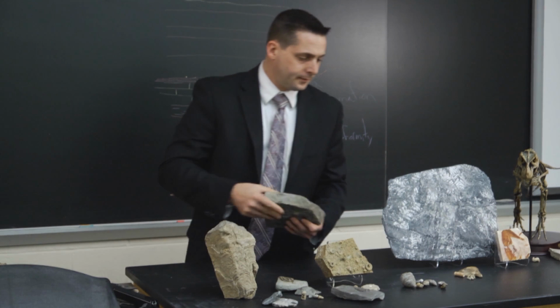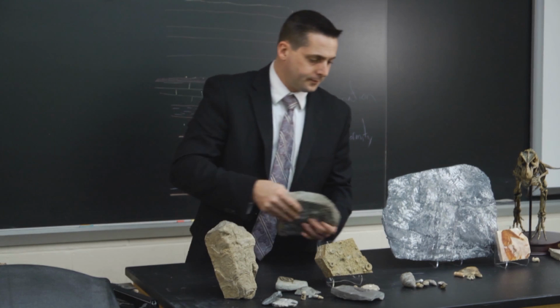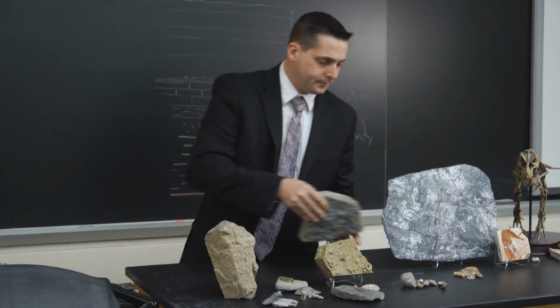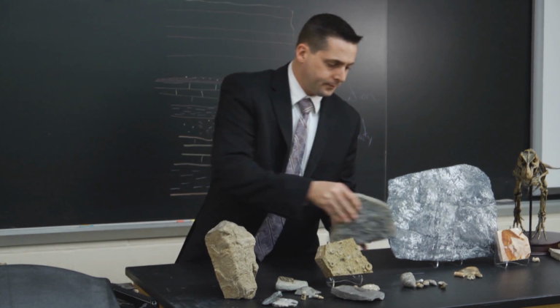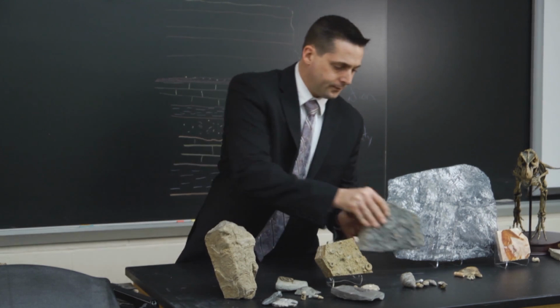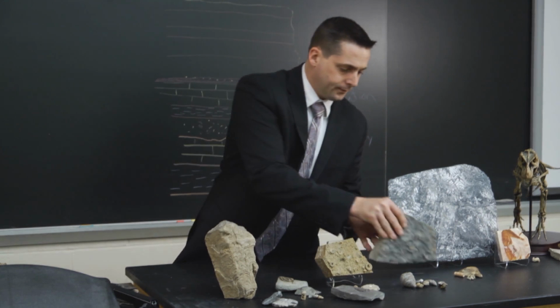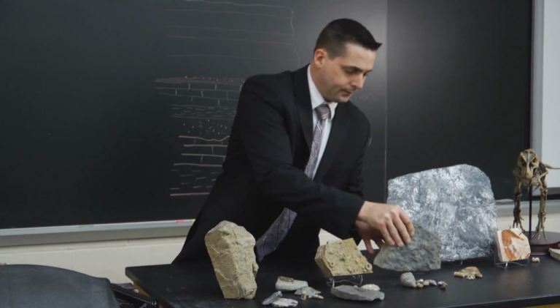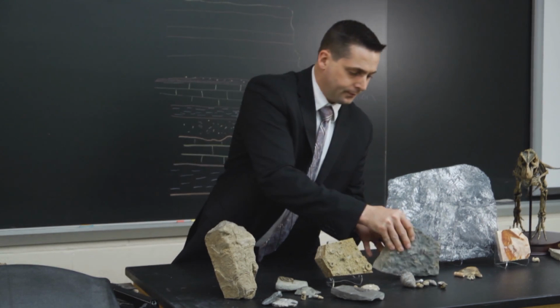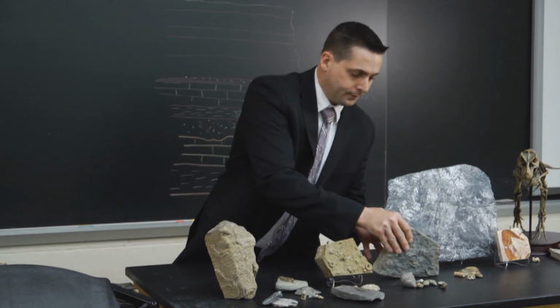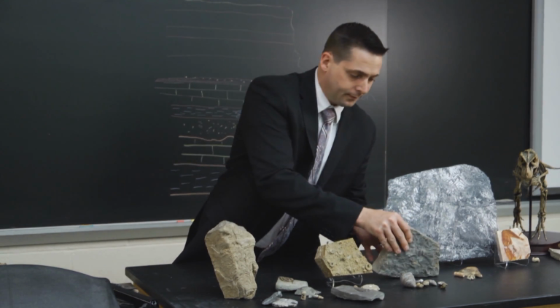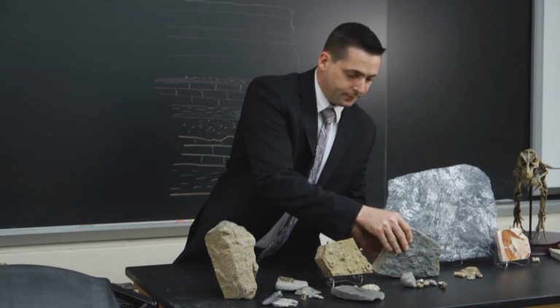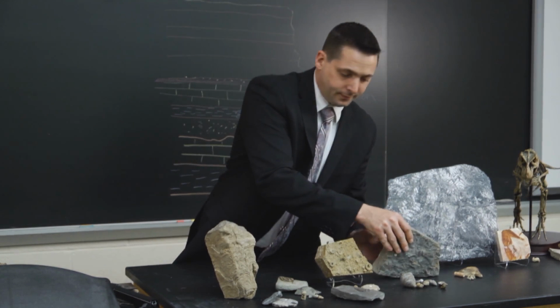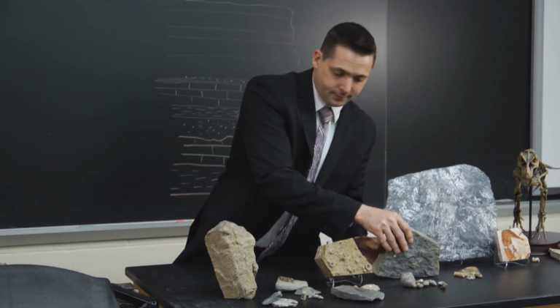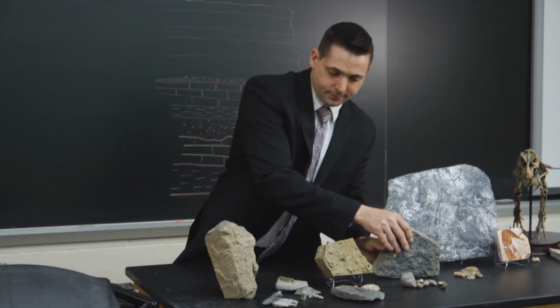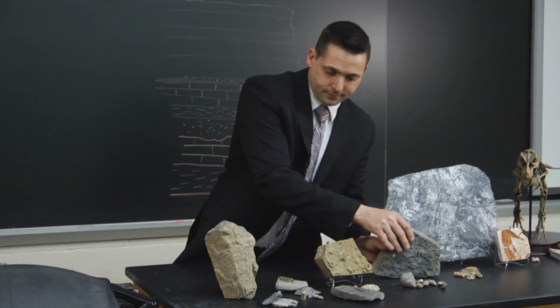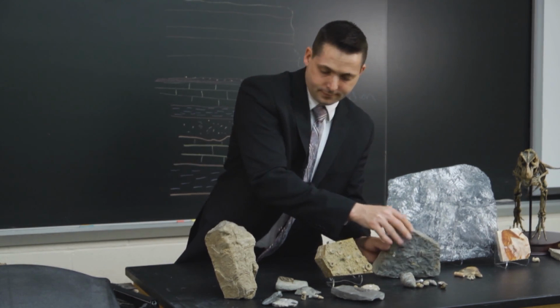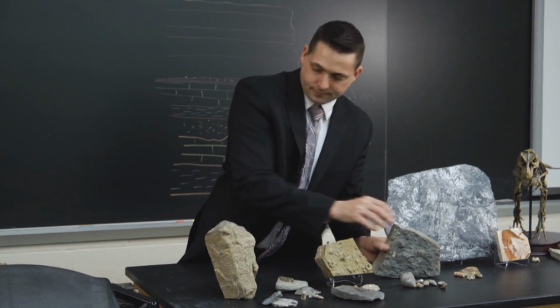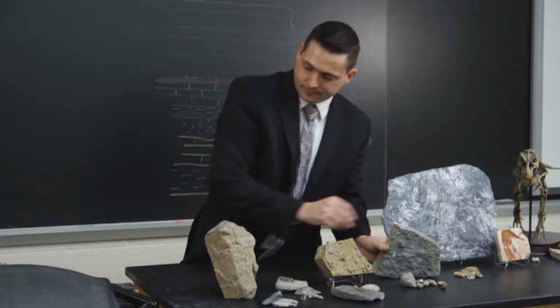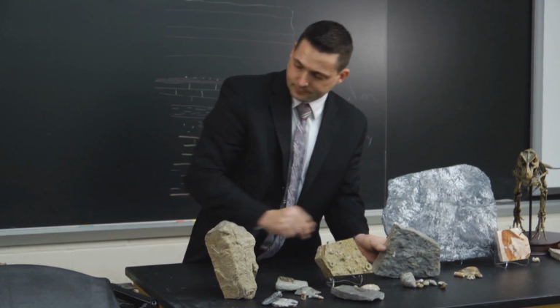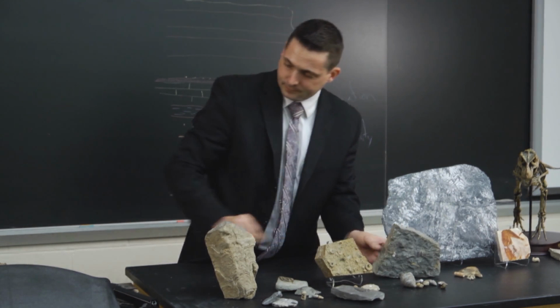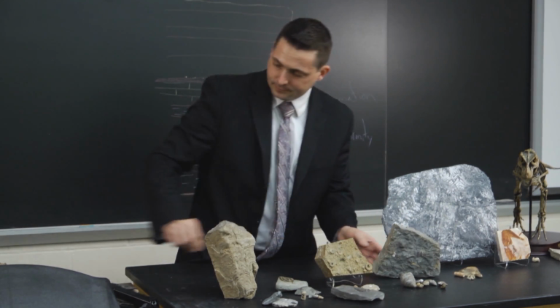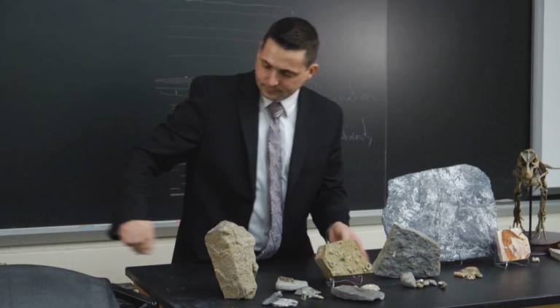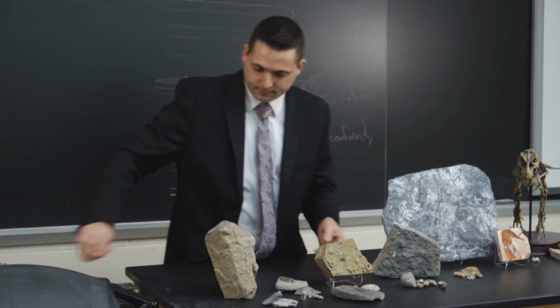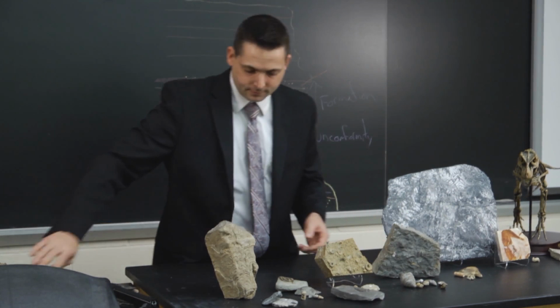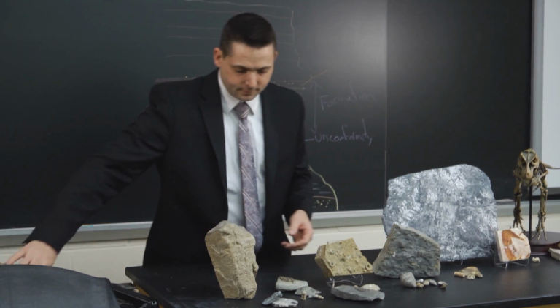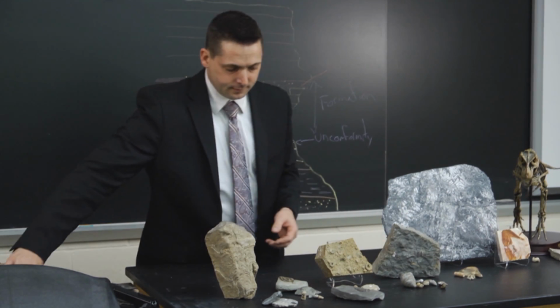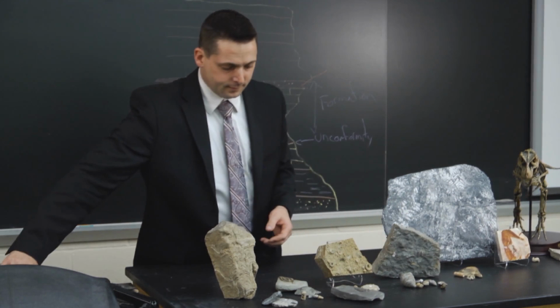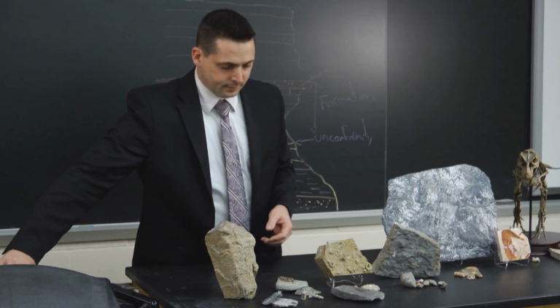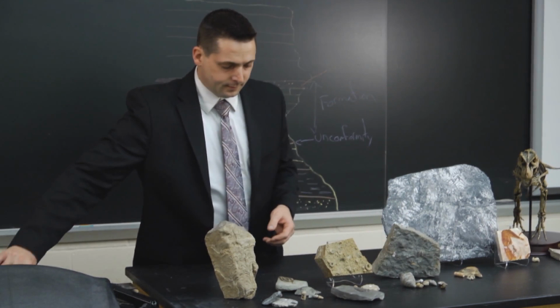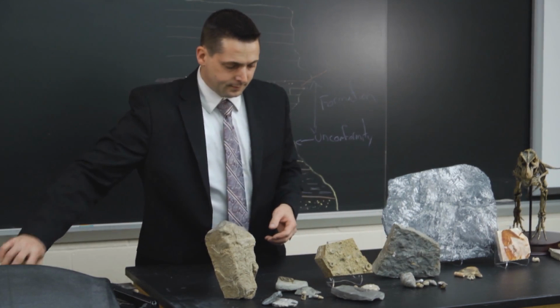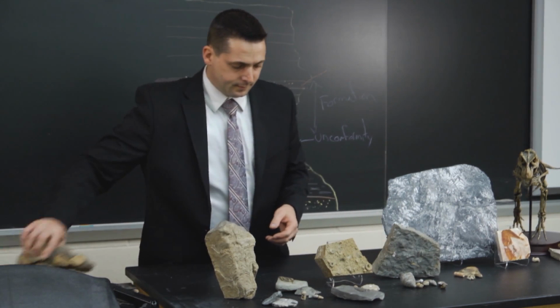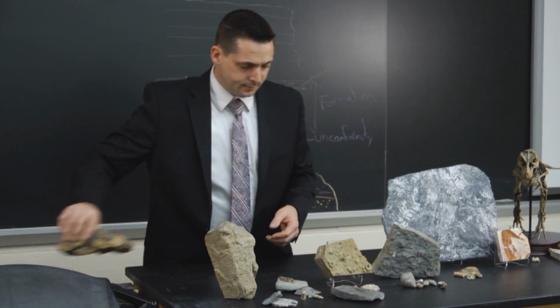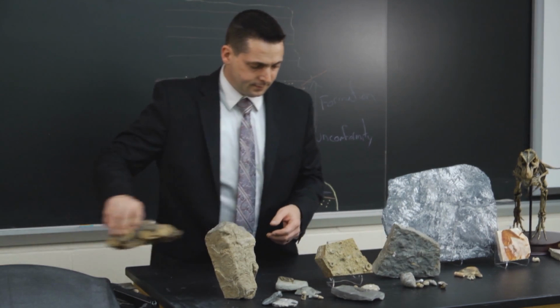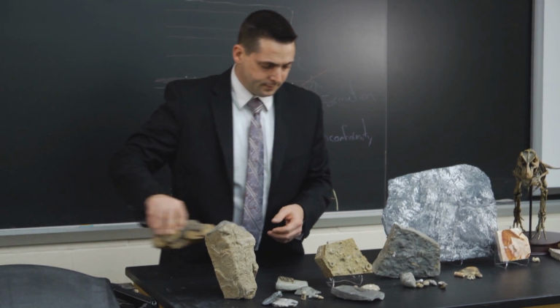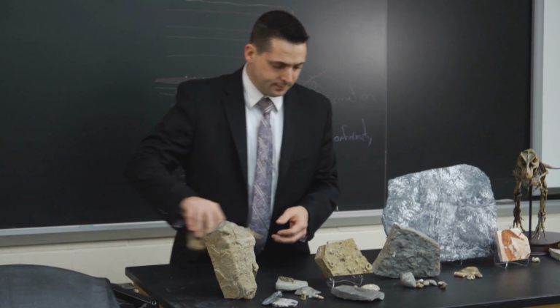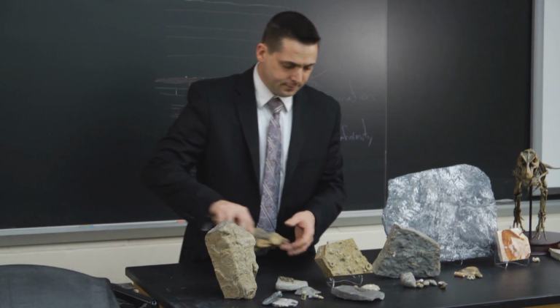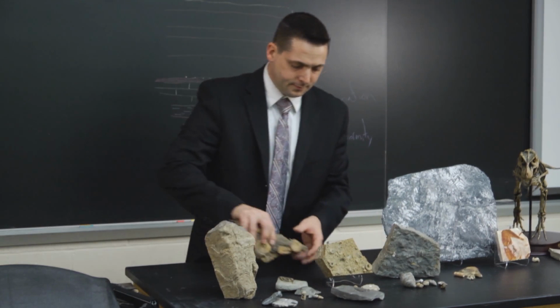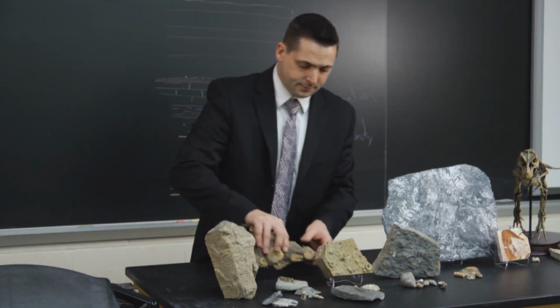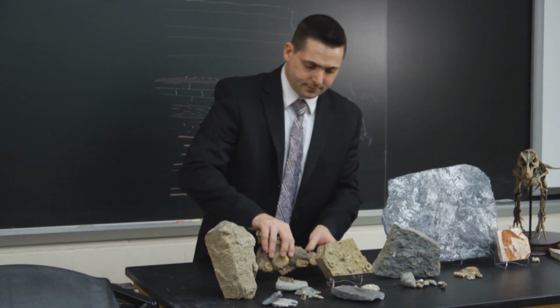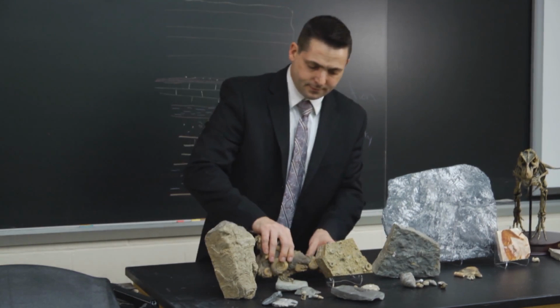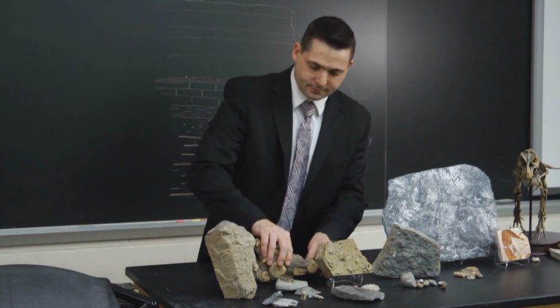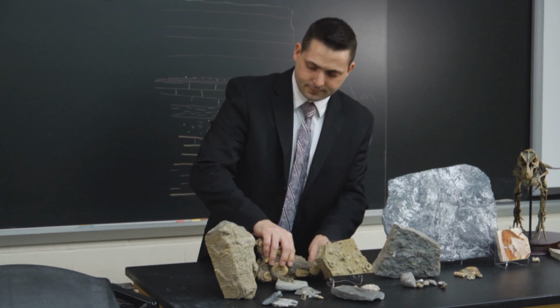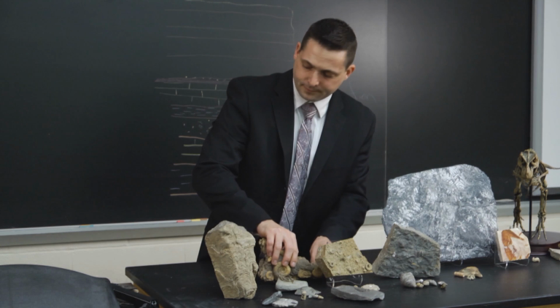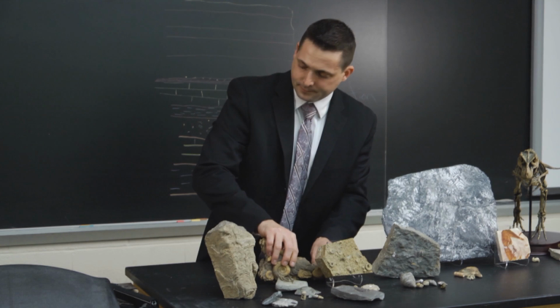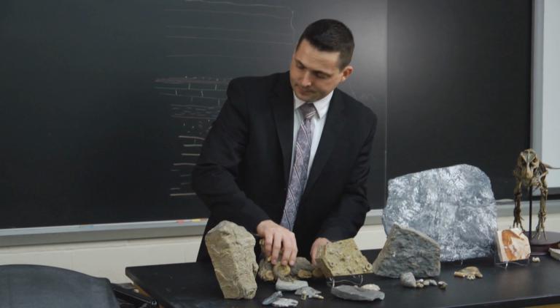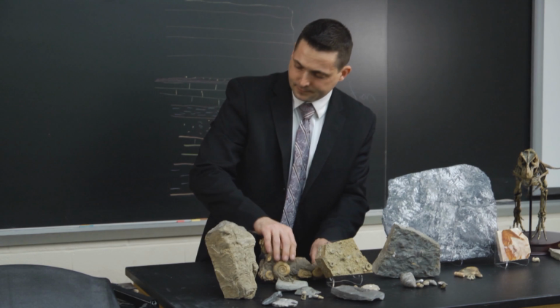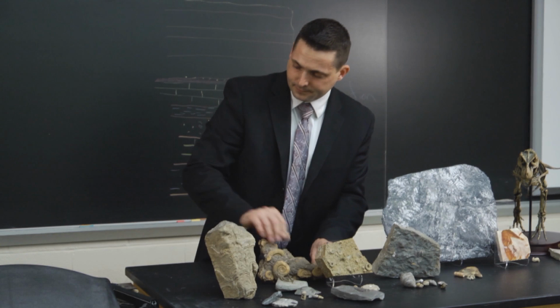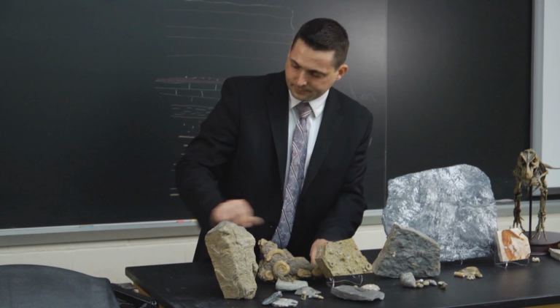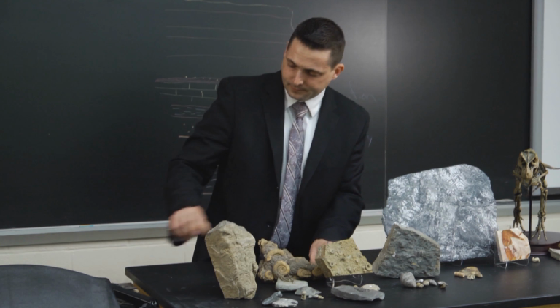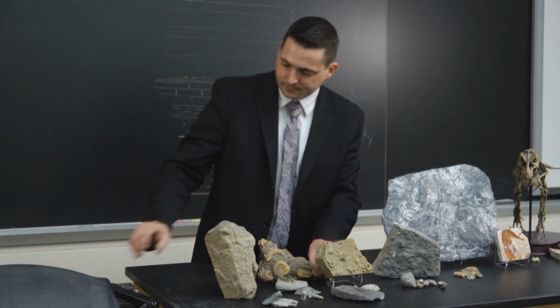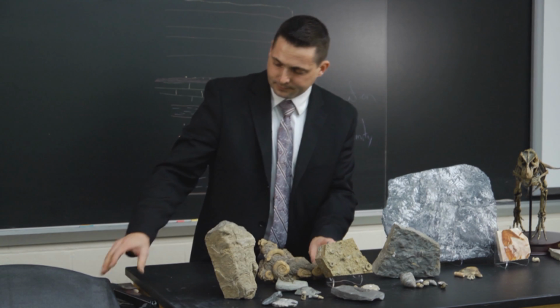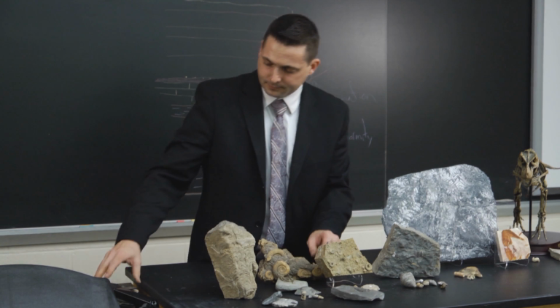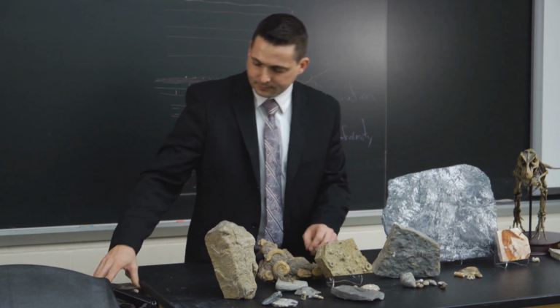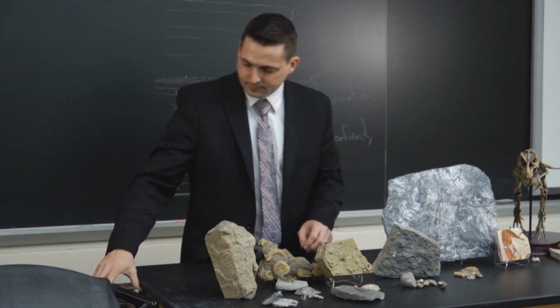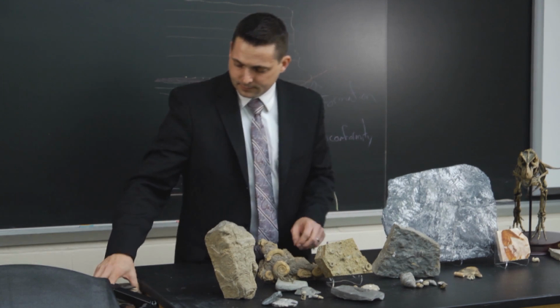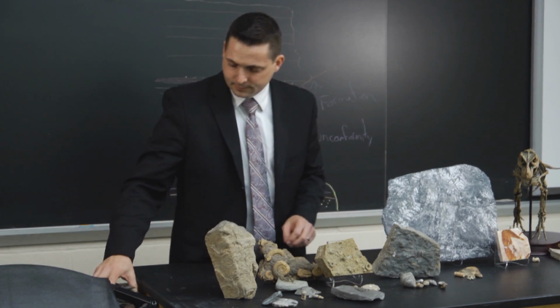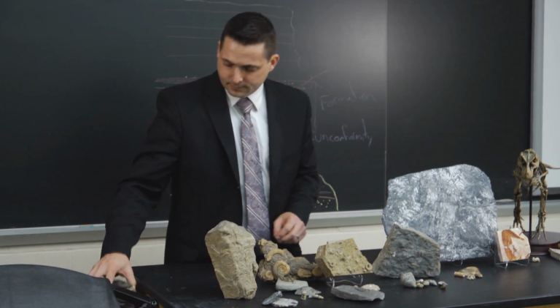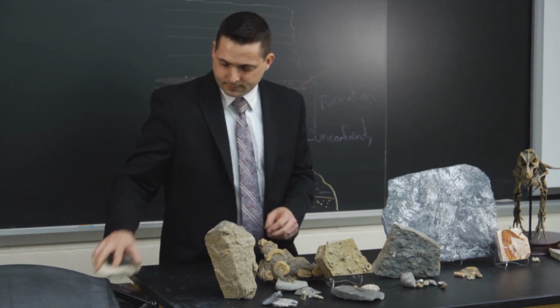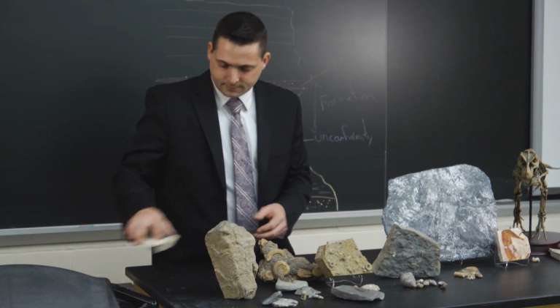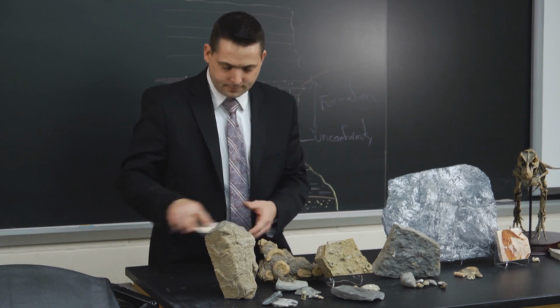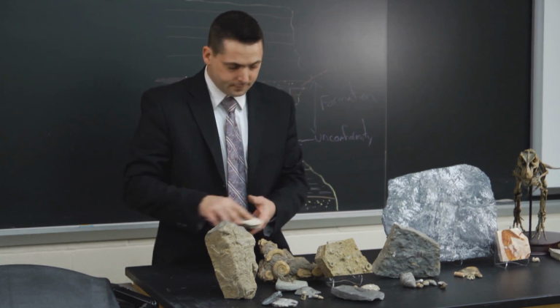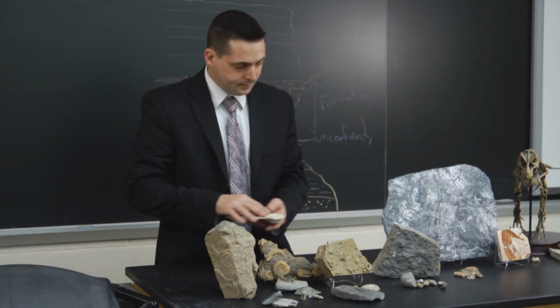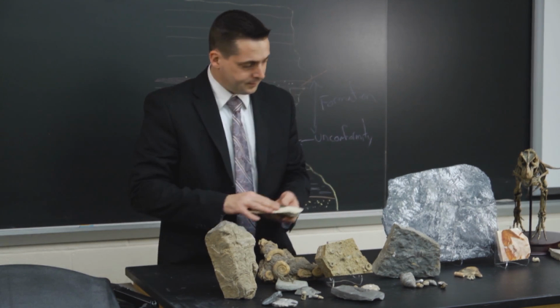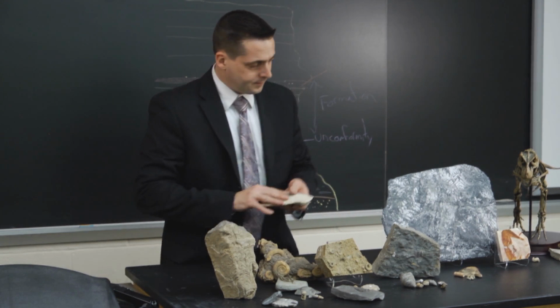Hi, I'm Sean Tovelia. We're here at Suffolk County Community College to discuss the importance of the stratosphere.